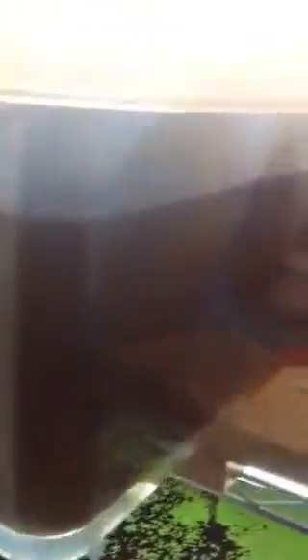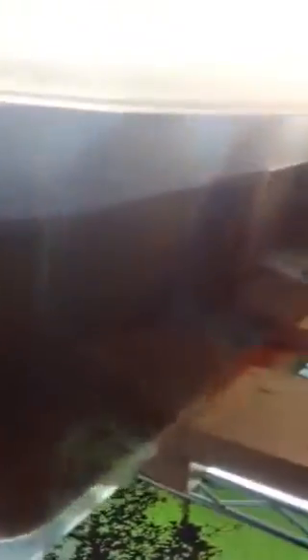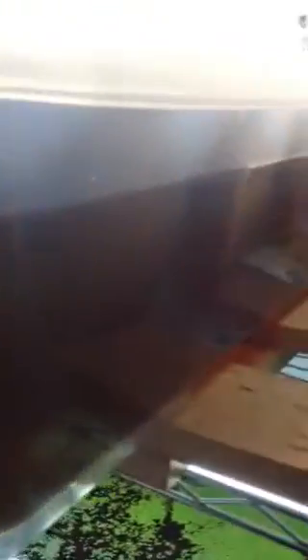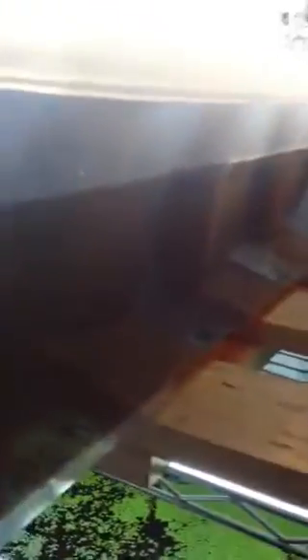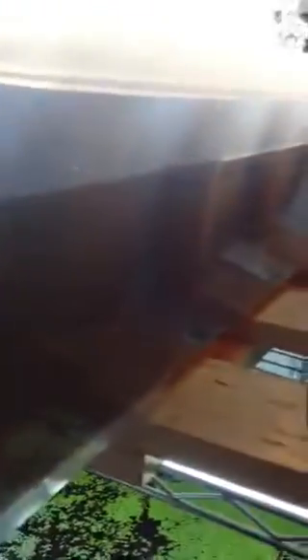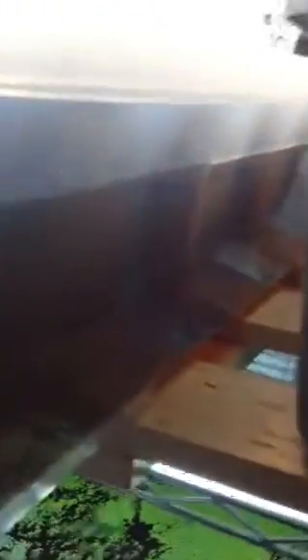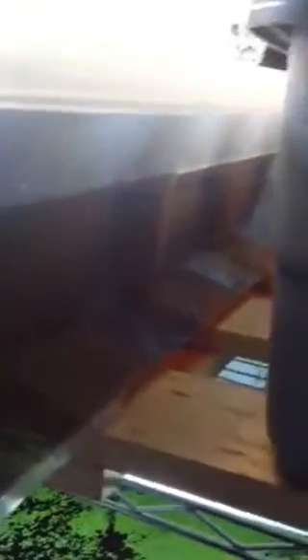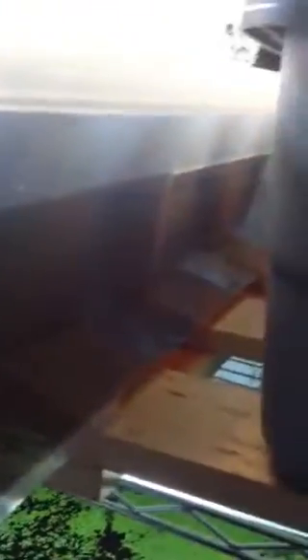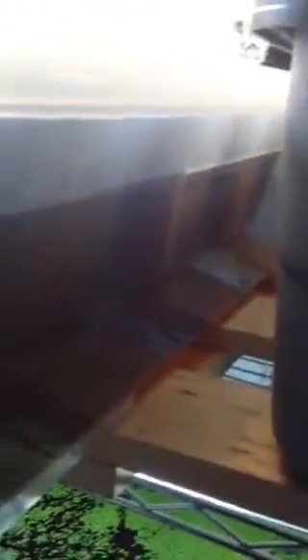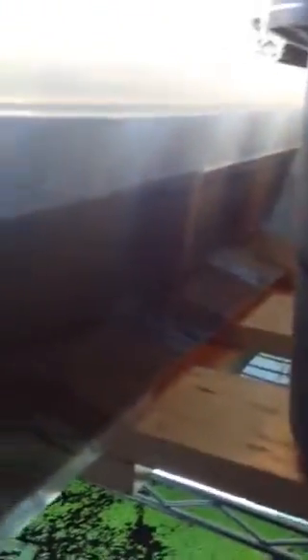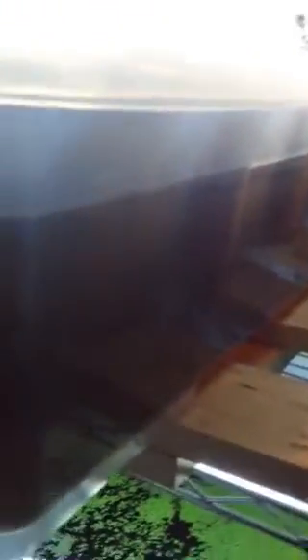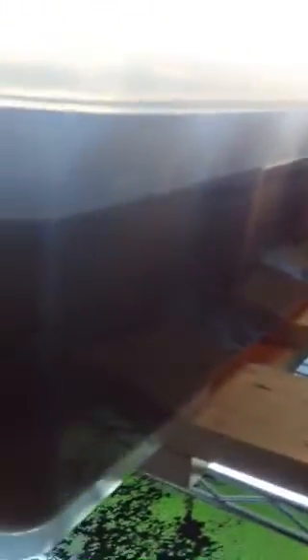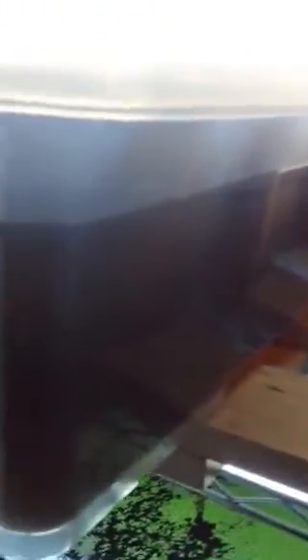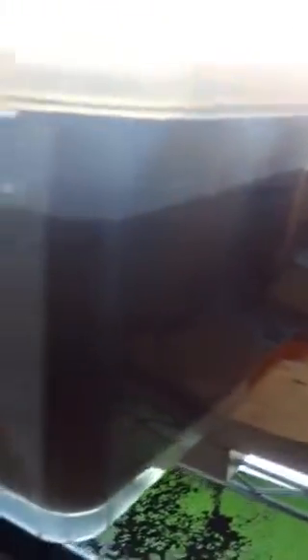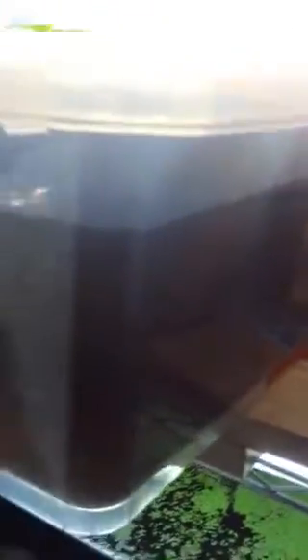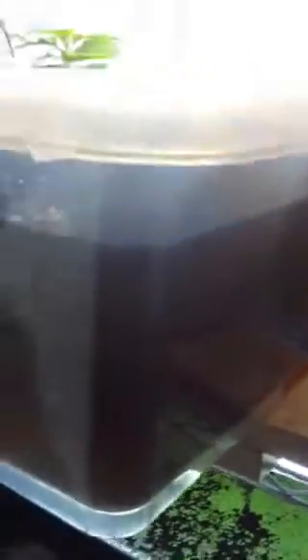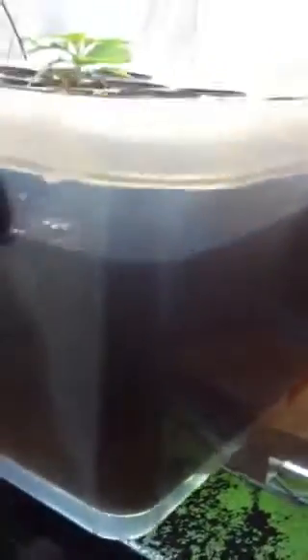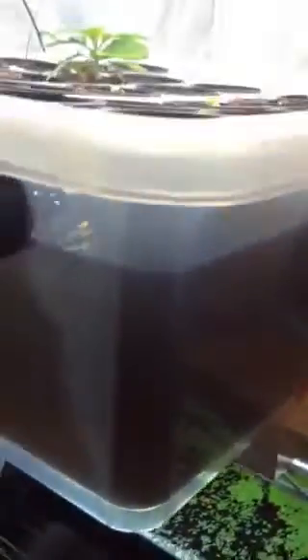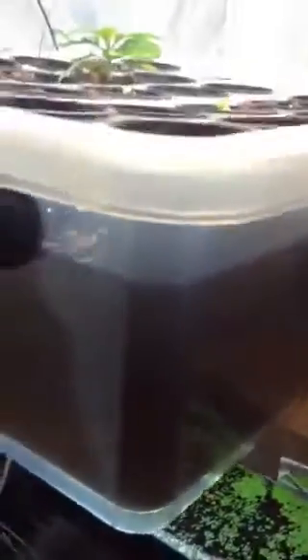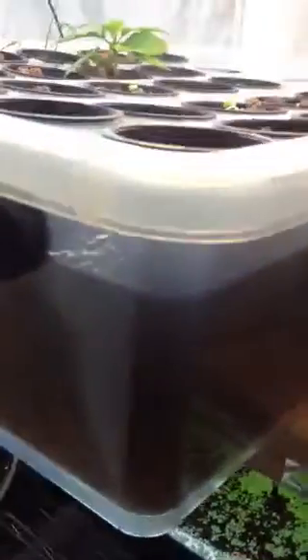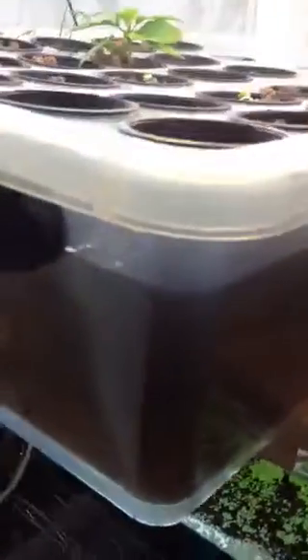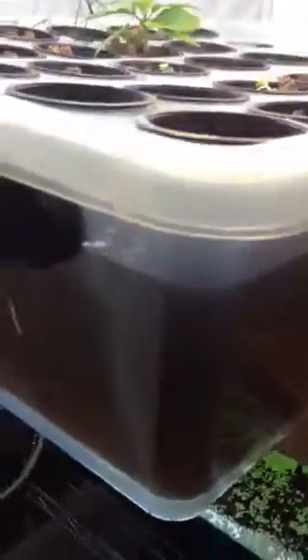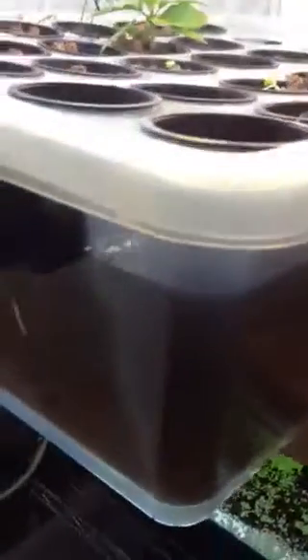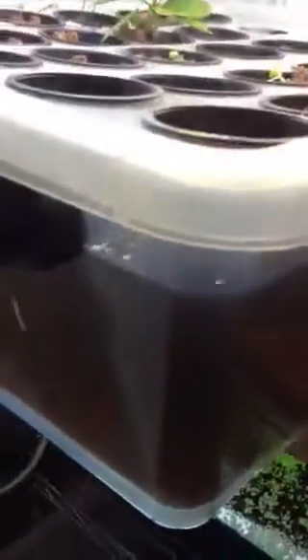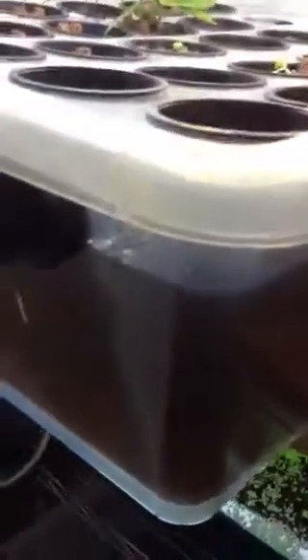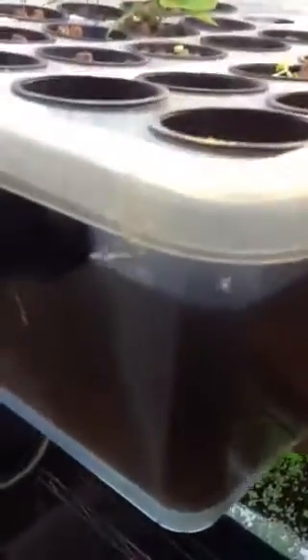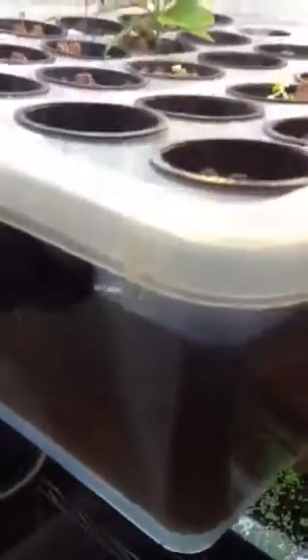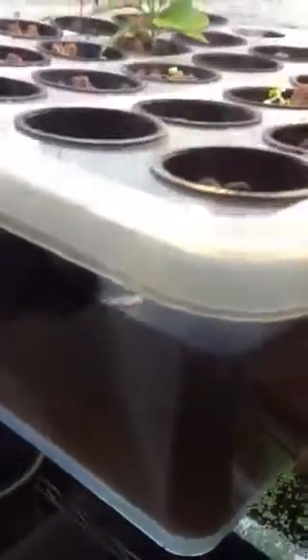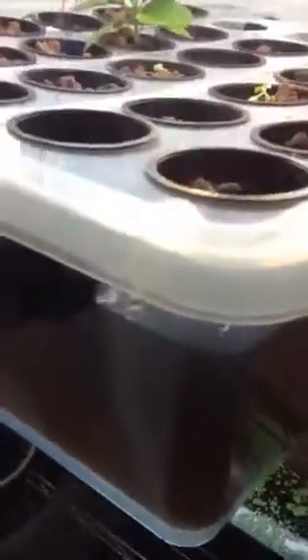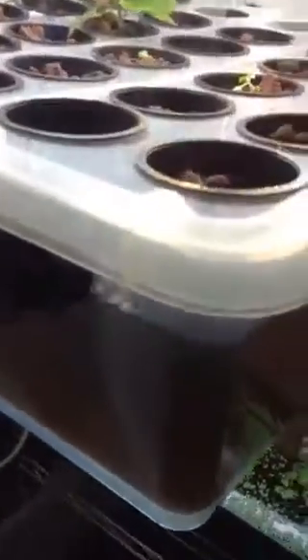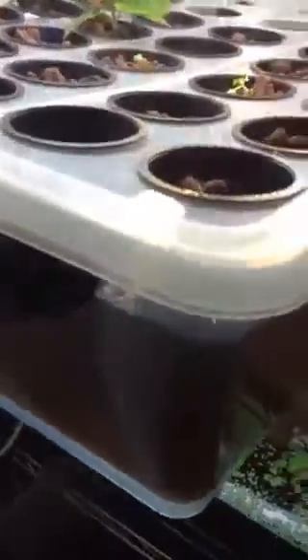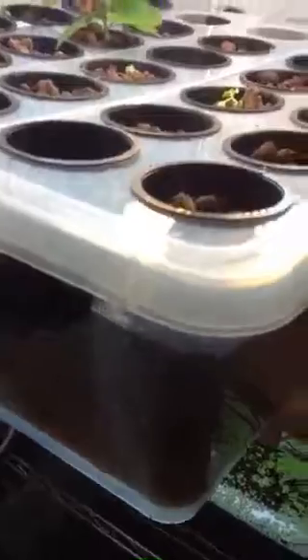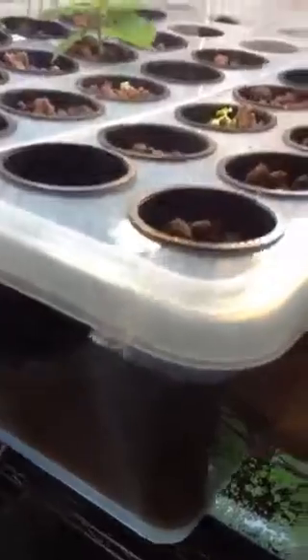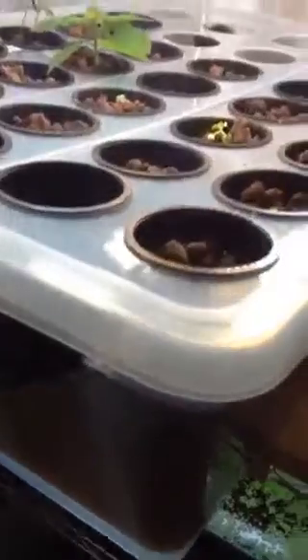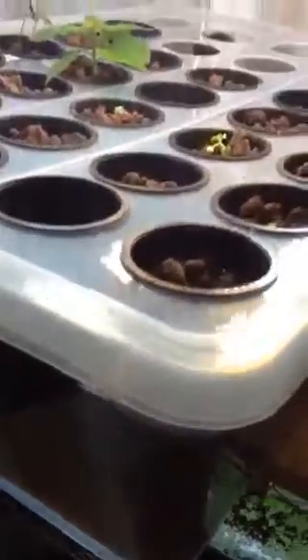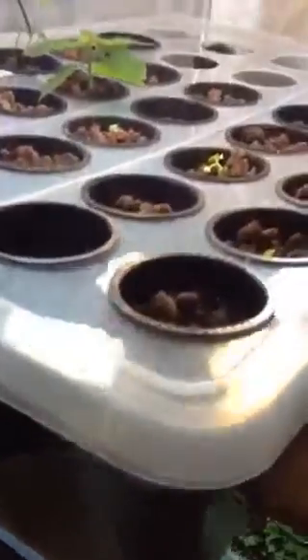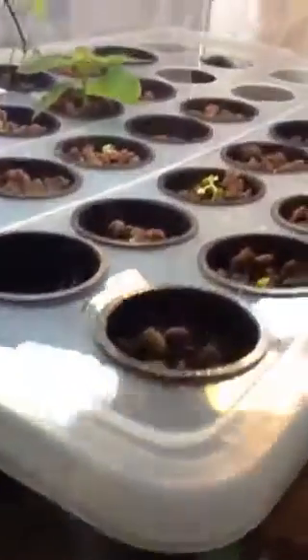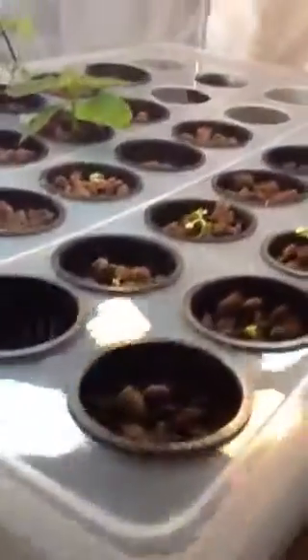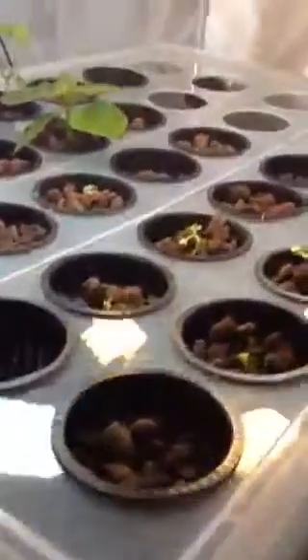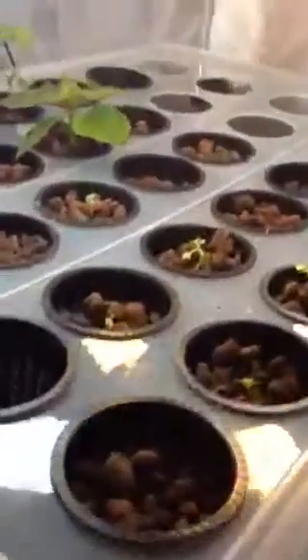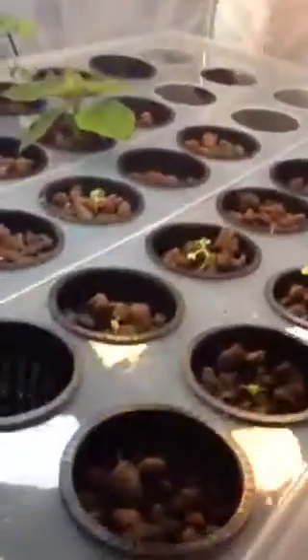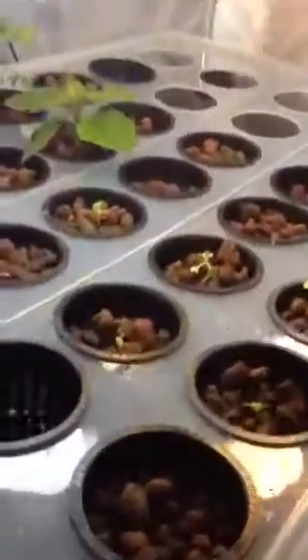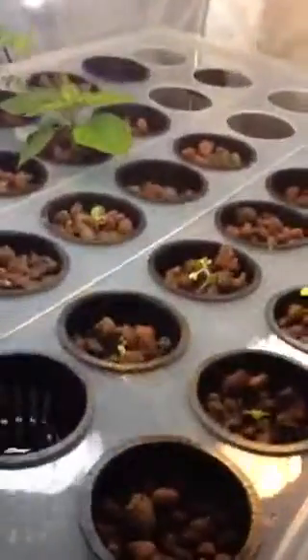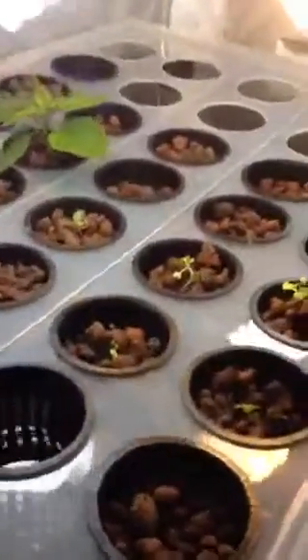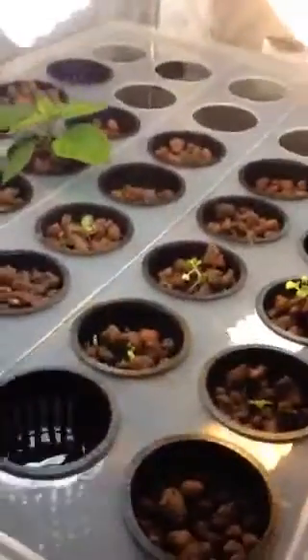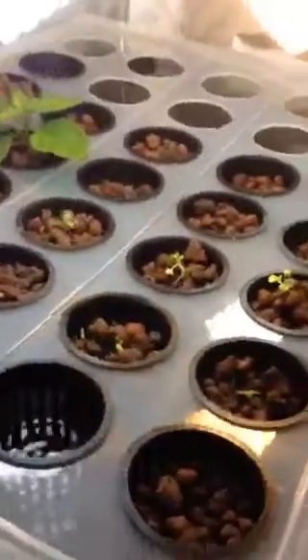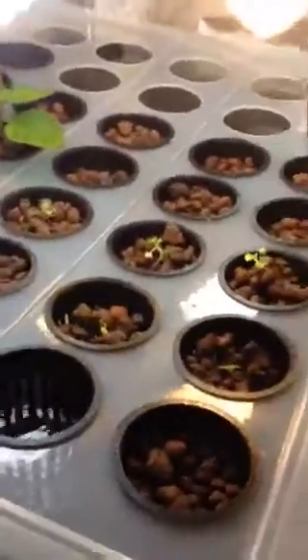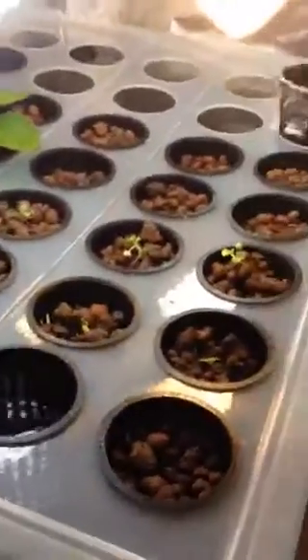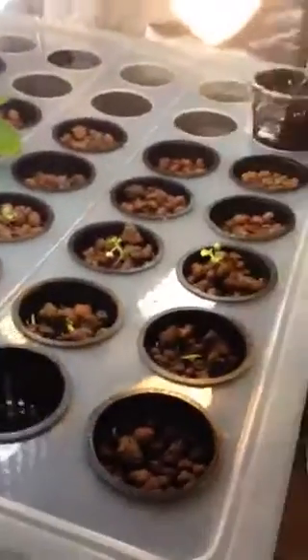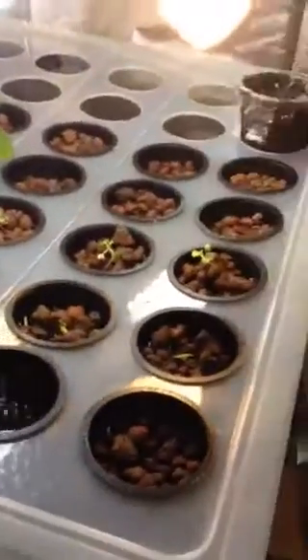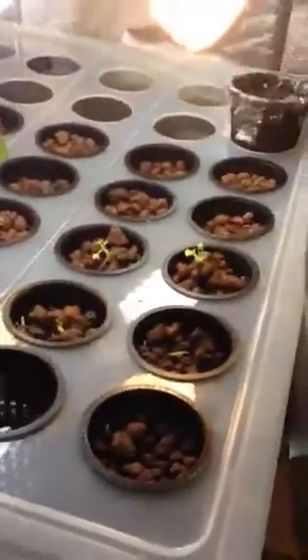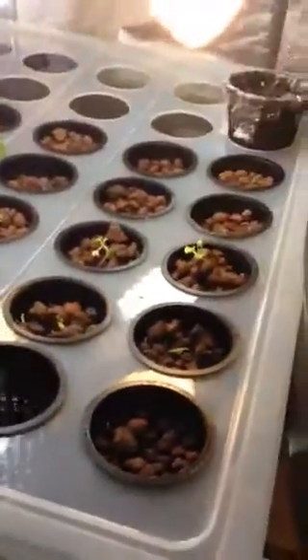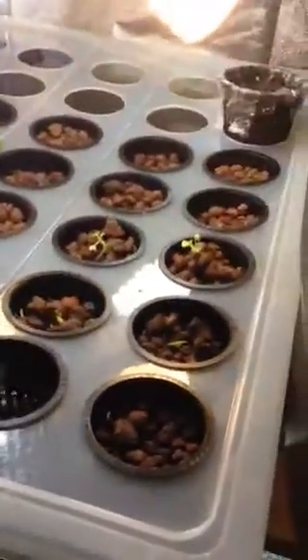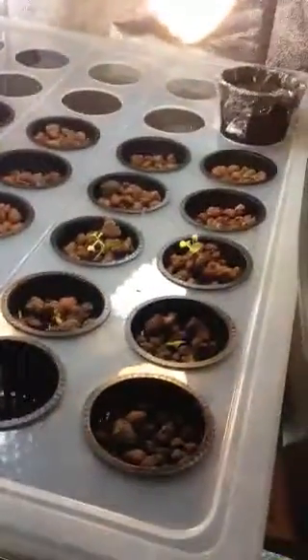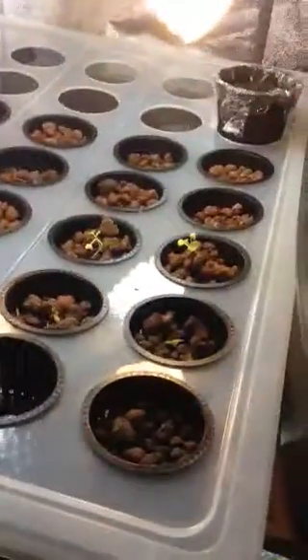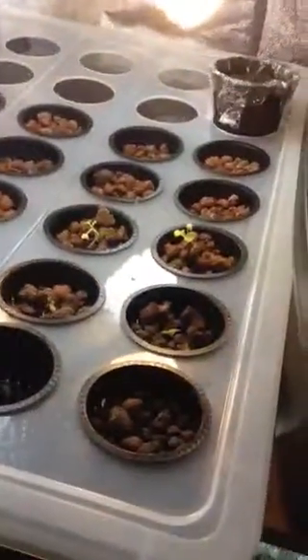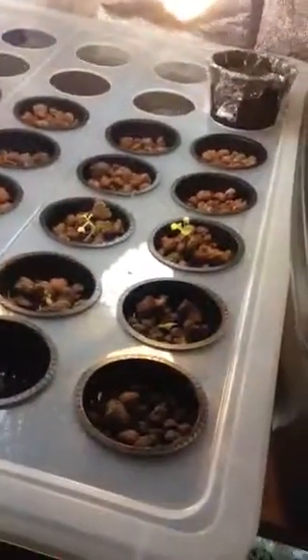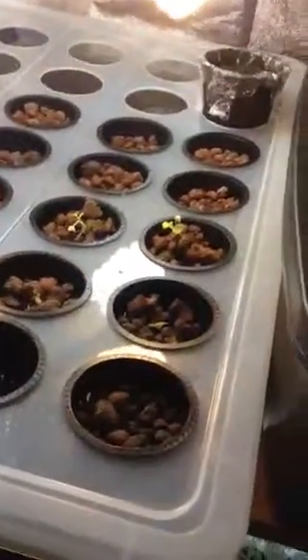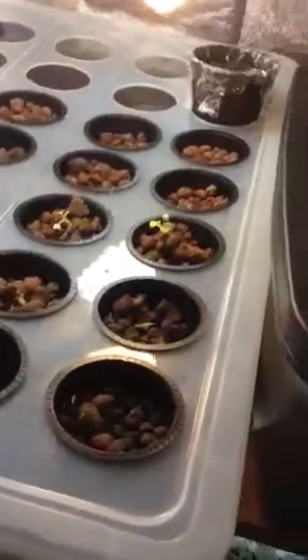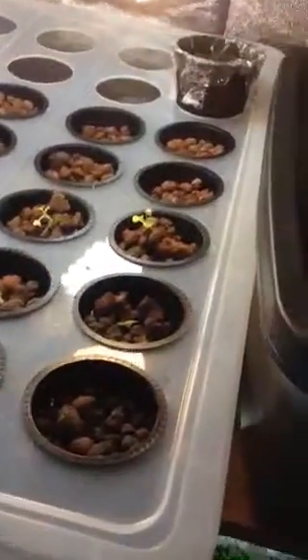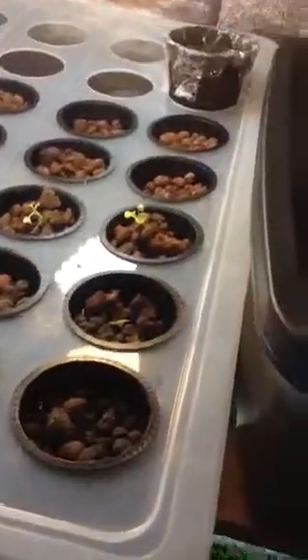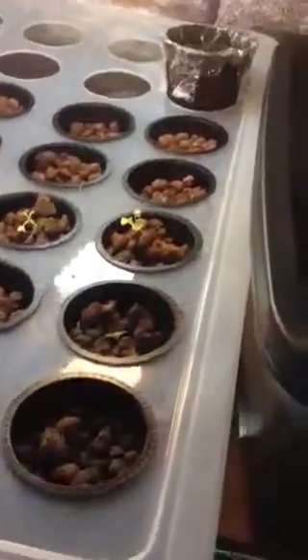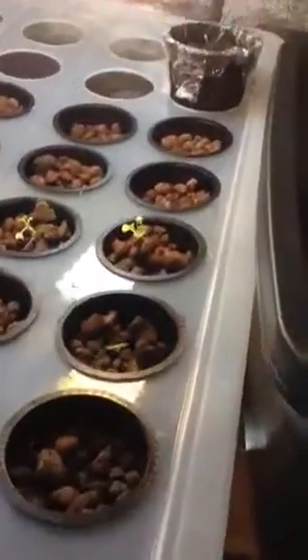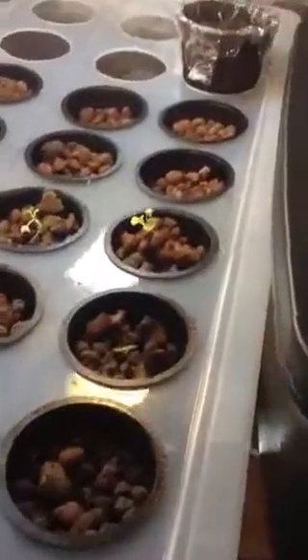It actually helps the plants with this whole micro blithe, enhancing the photosynthesis.